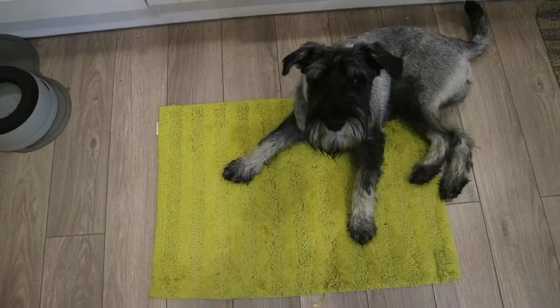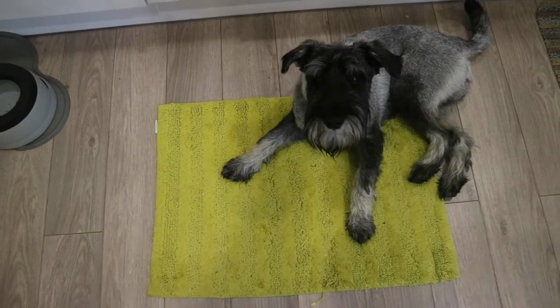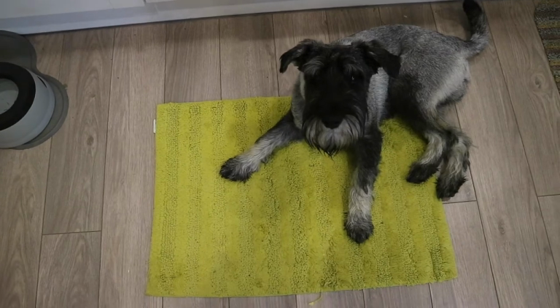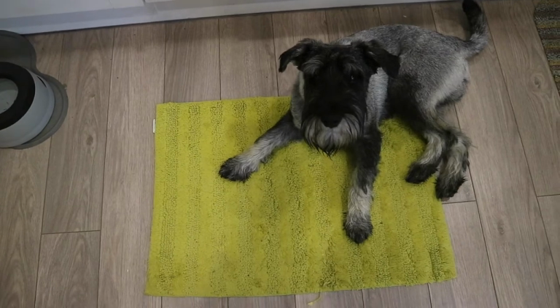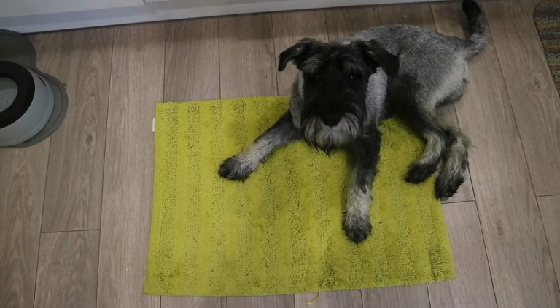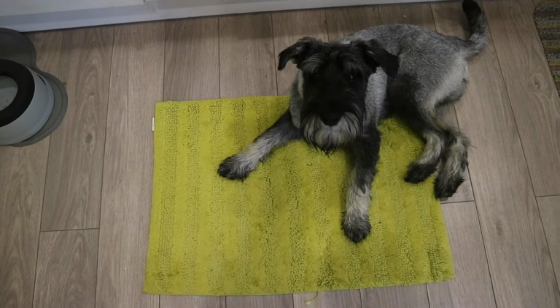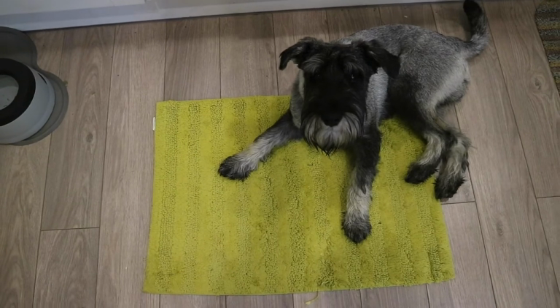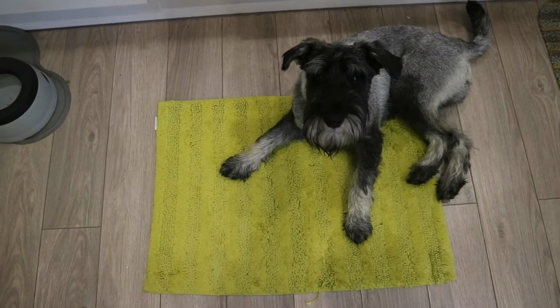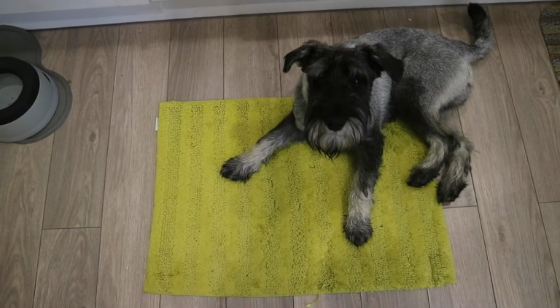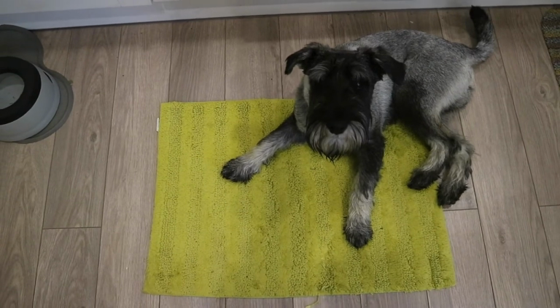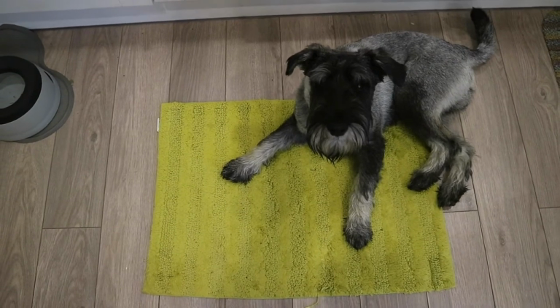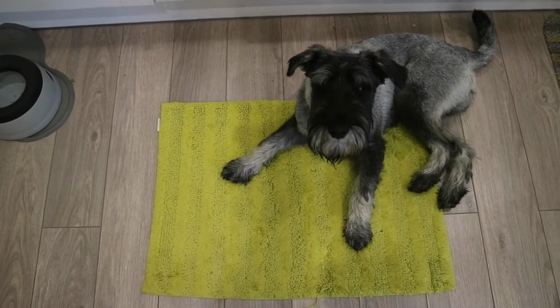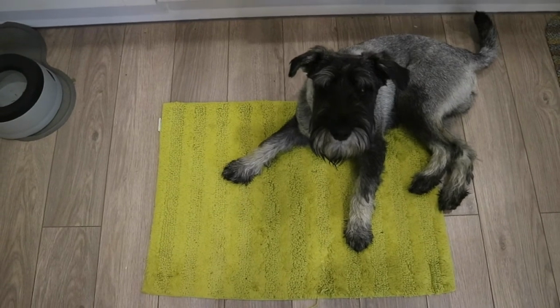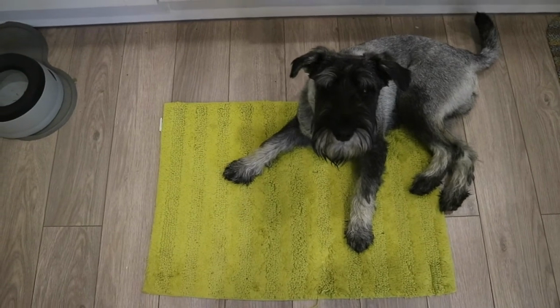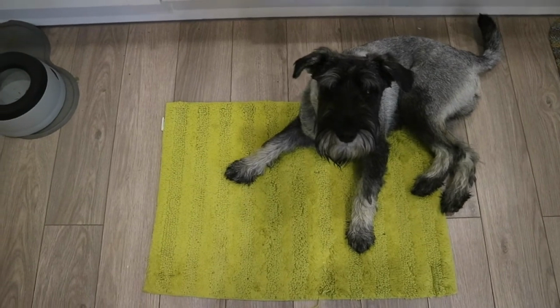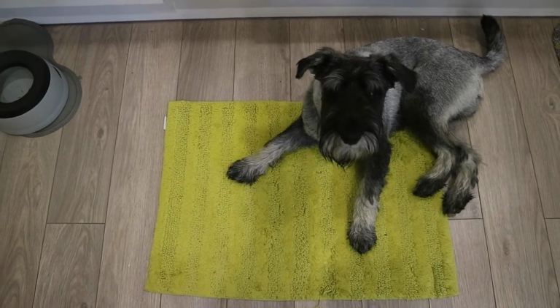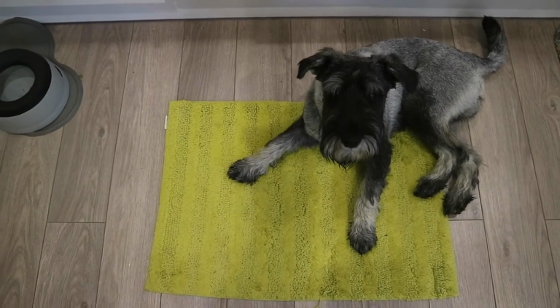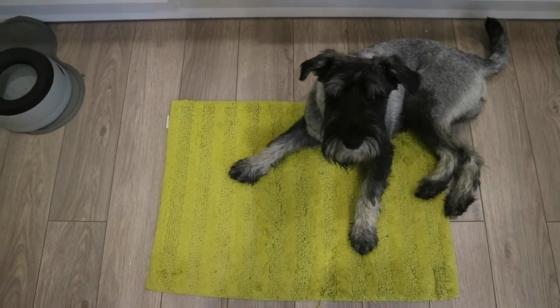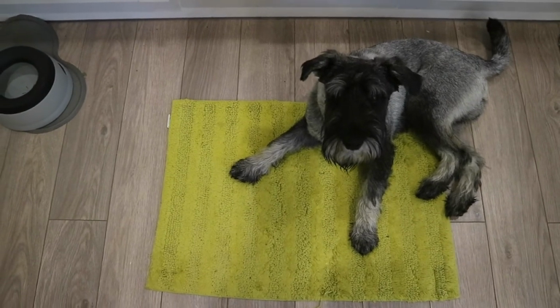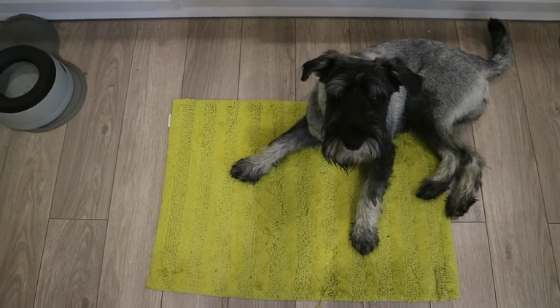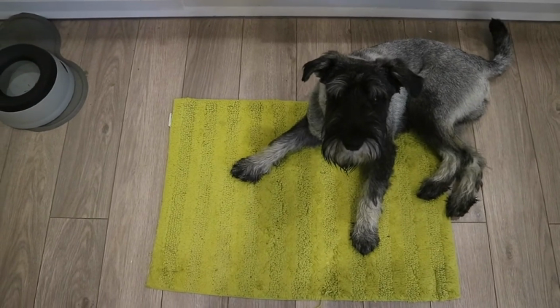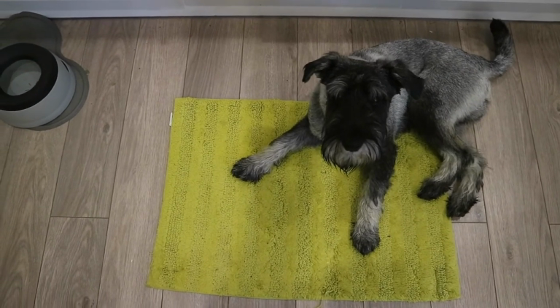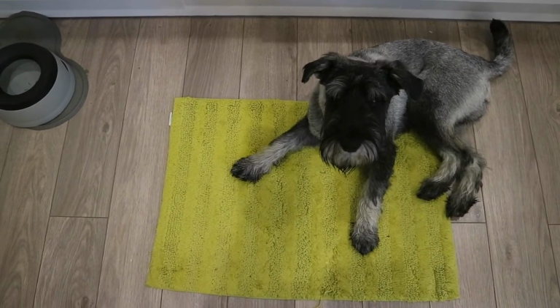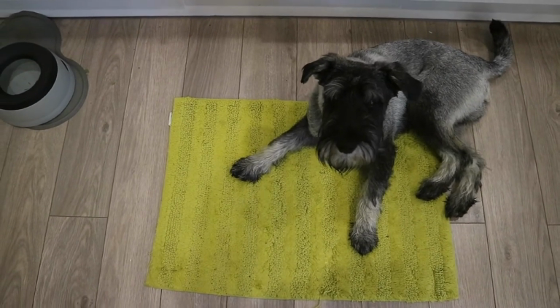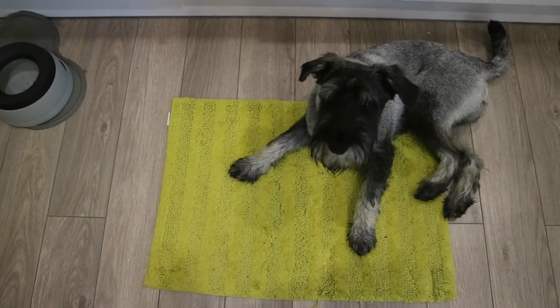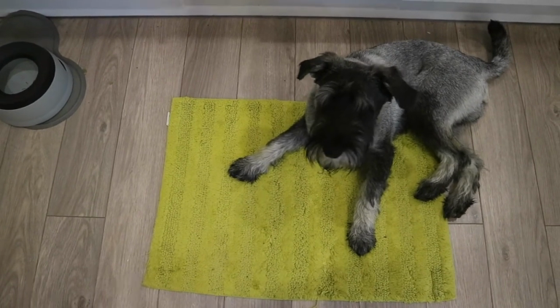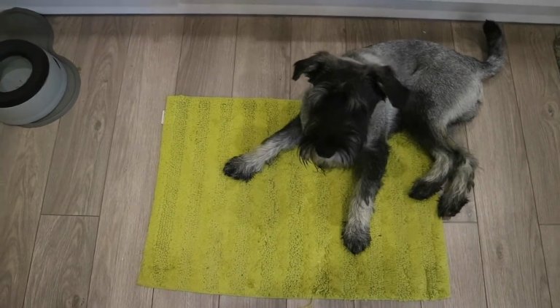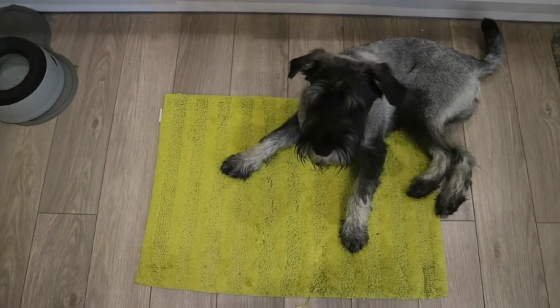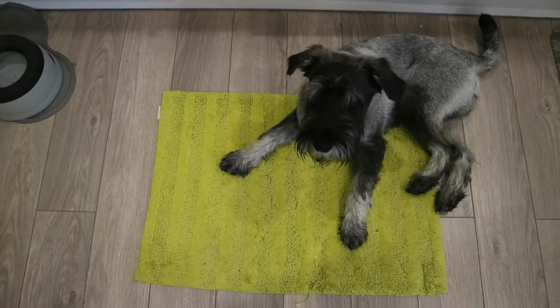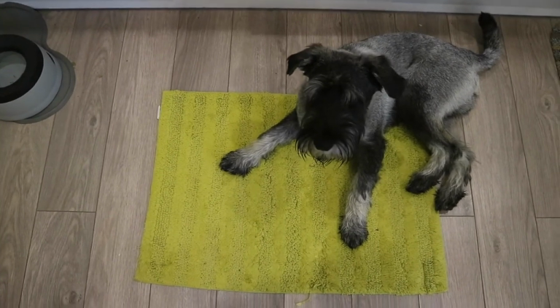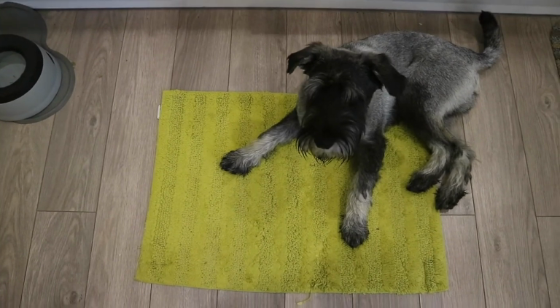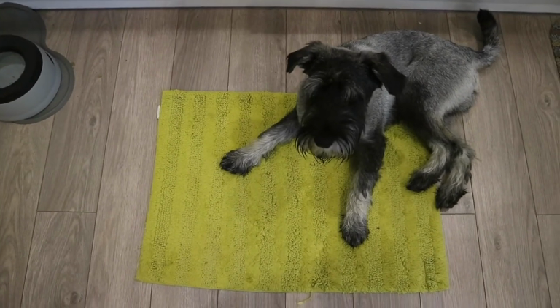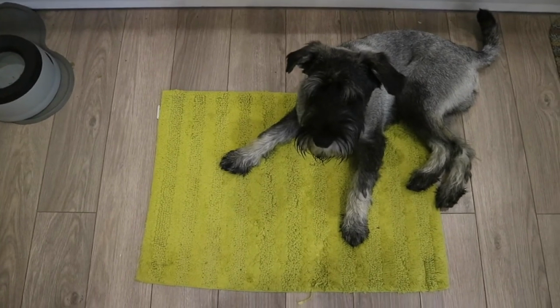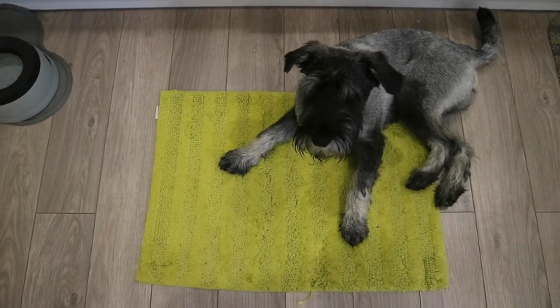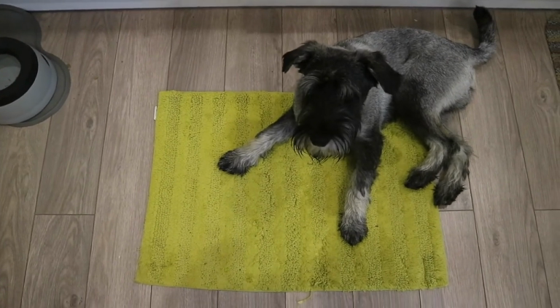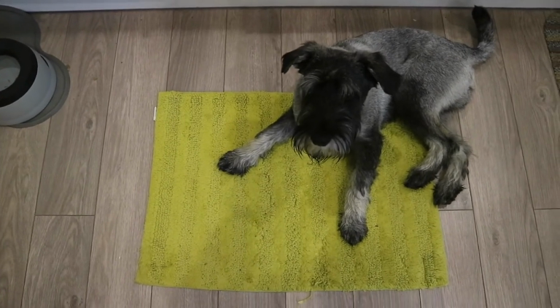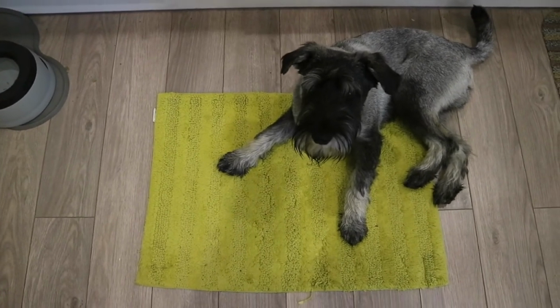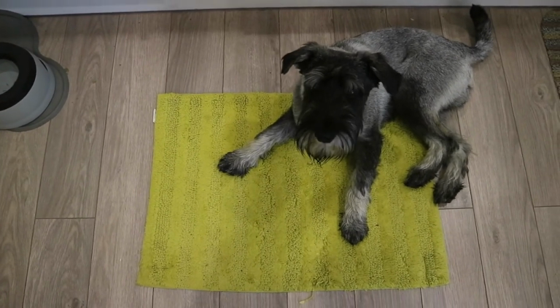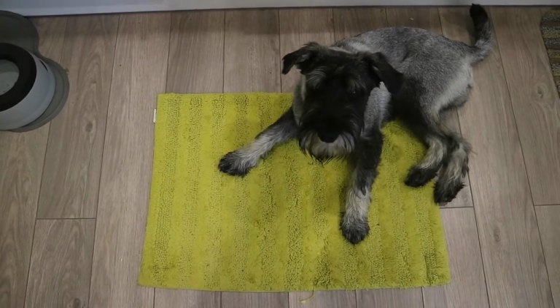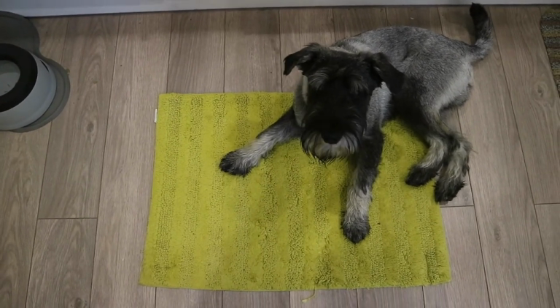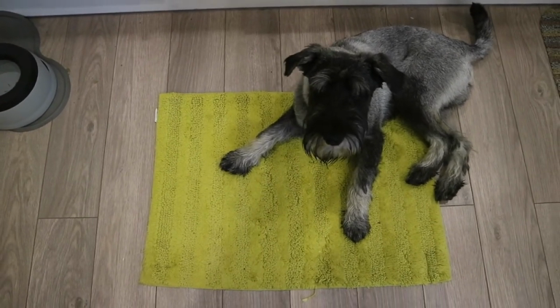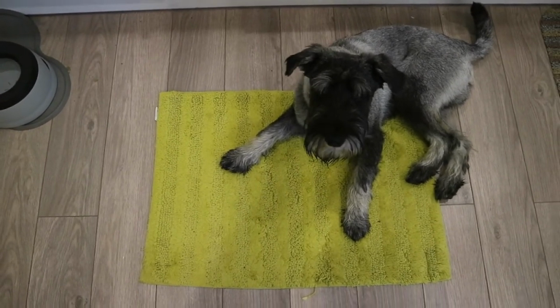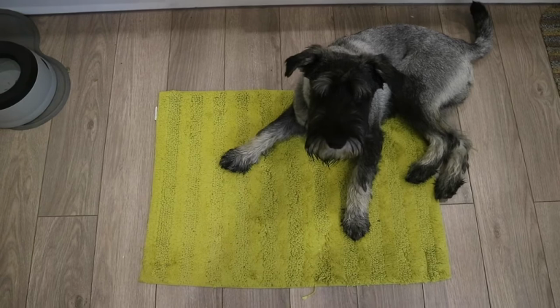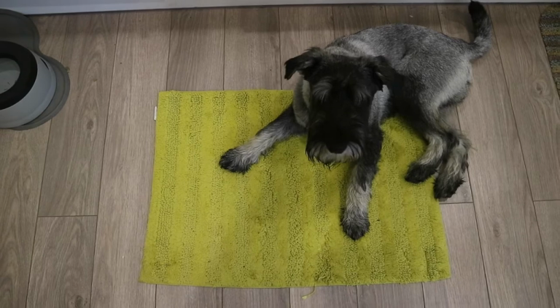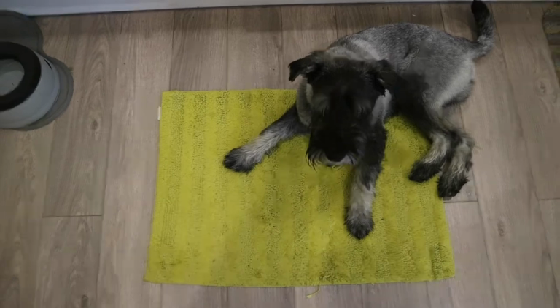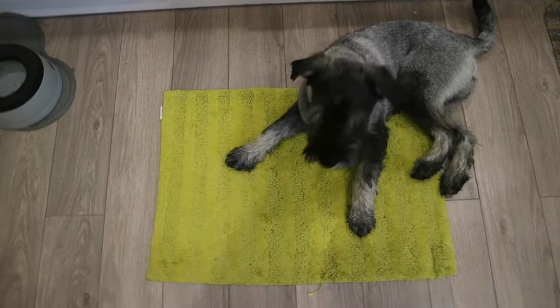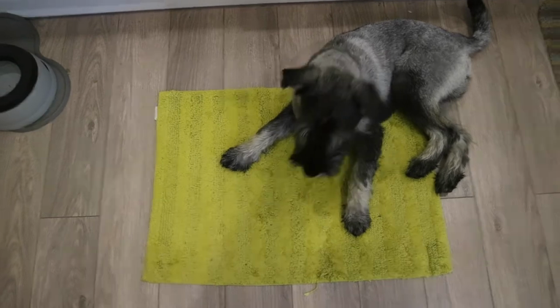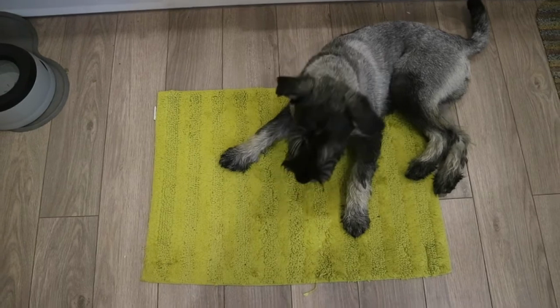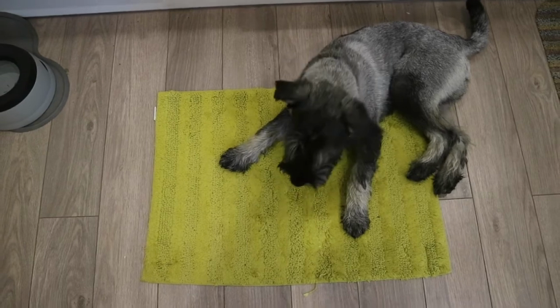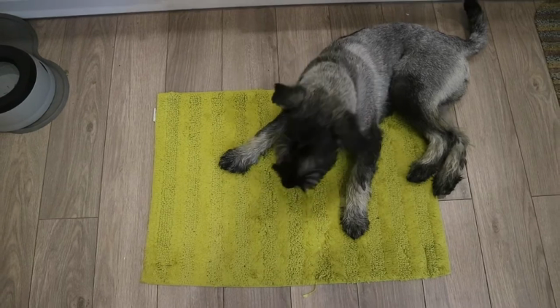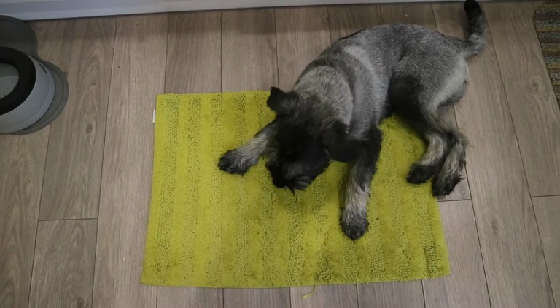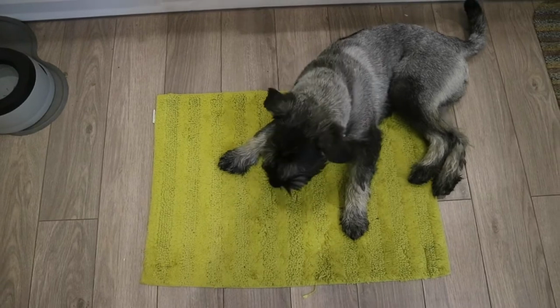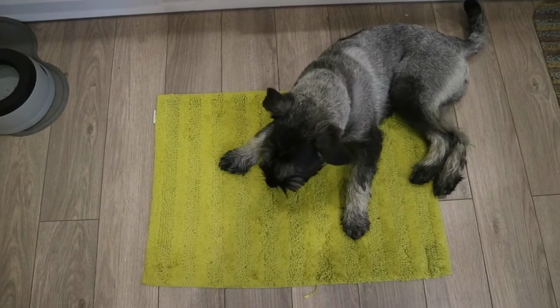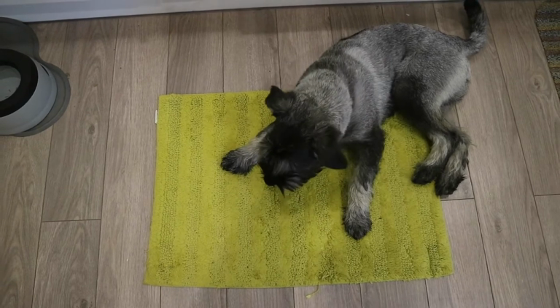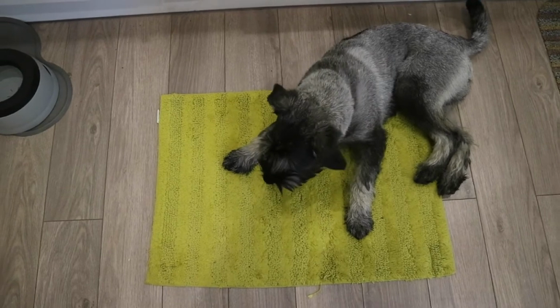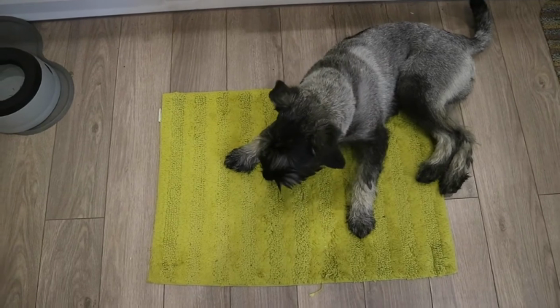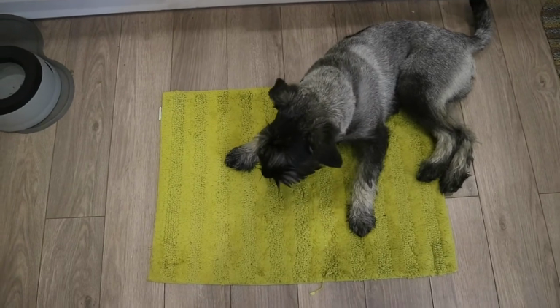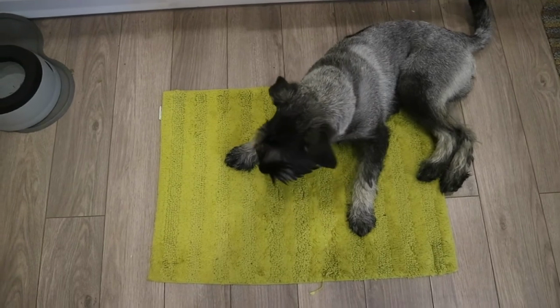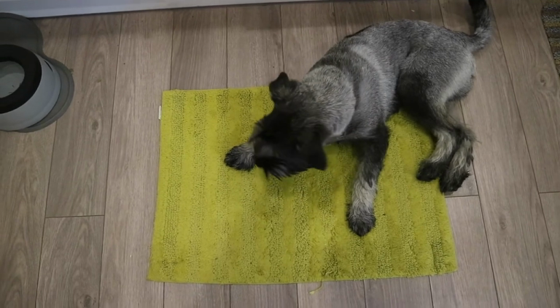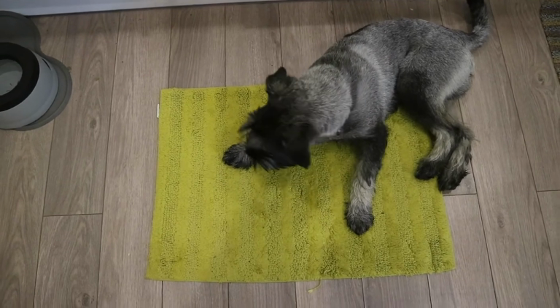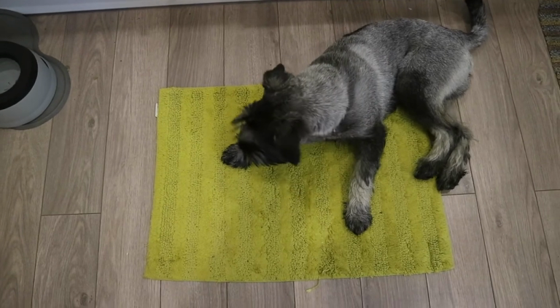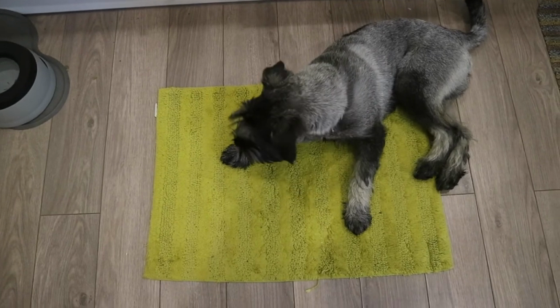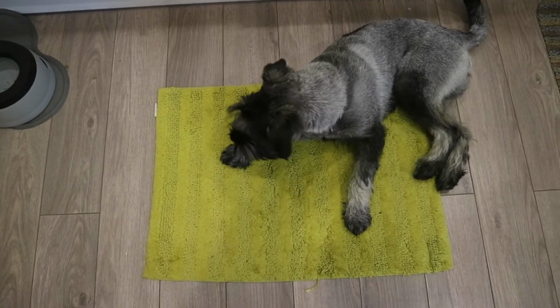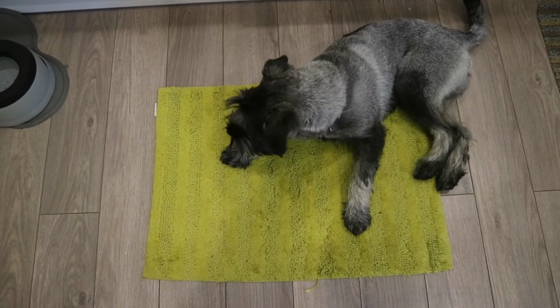Hello everybody and welcome back to the next Burt Updates. Here is Burt, the now 8-month-old male salt and pepper standard schnauzer.